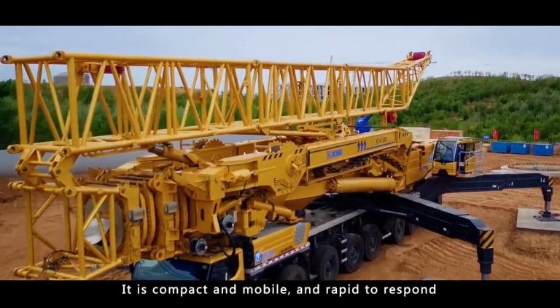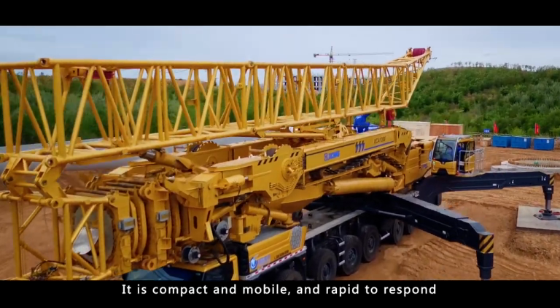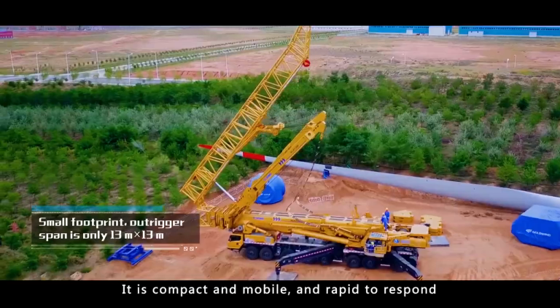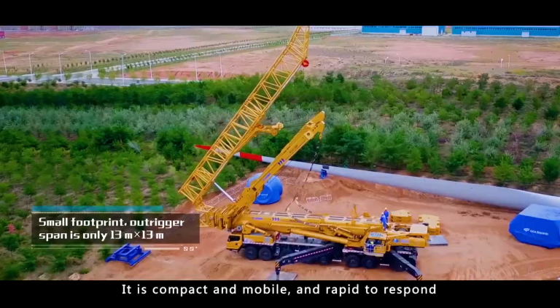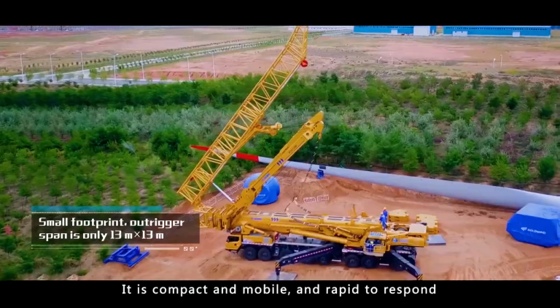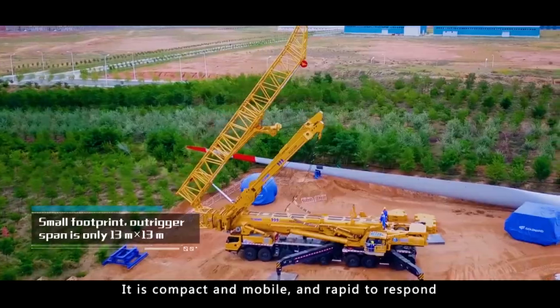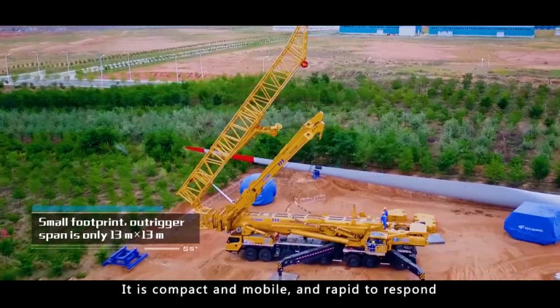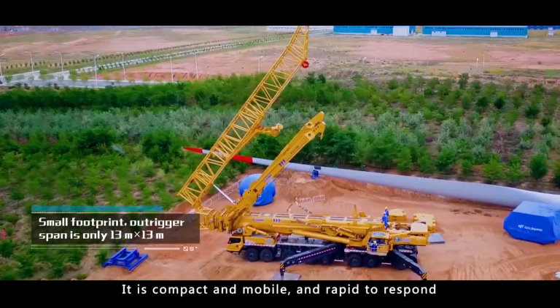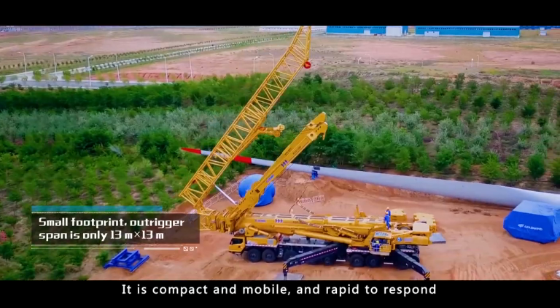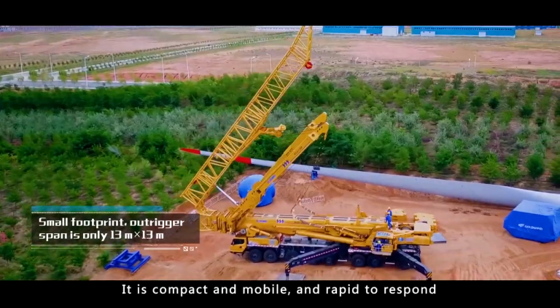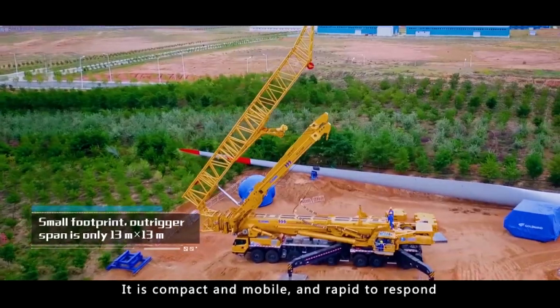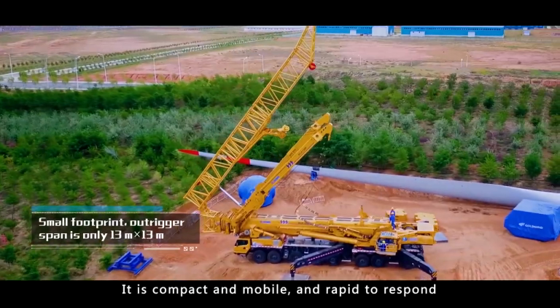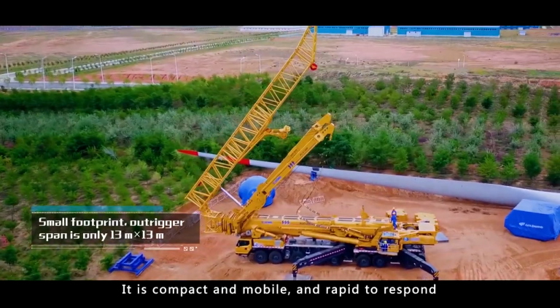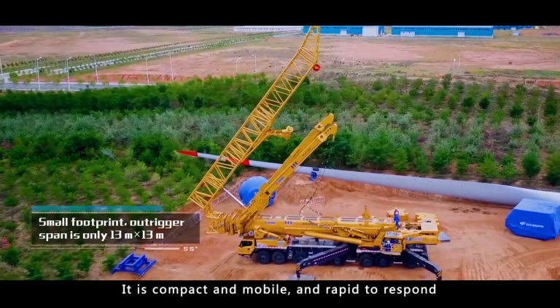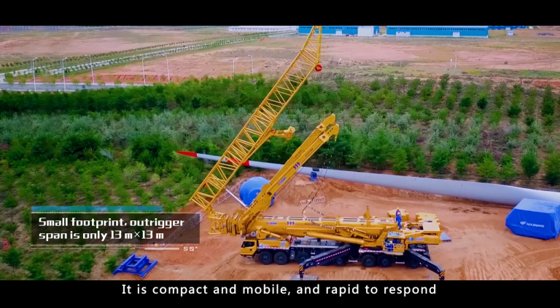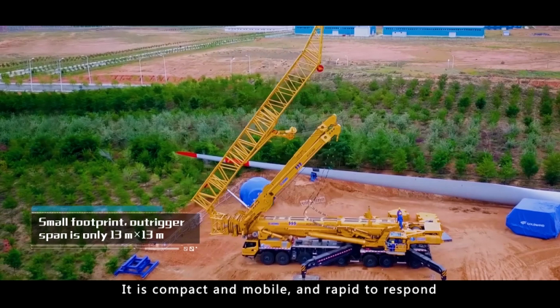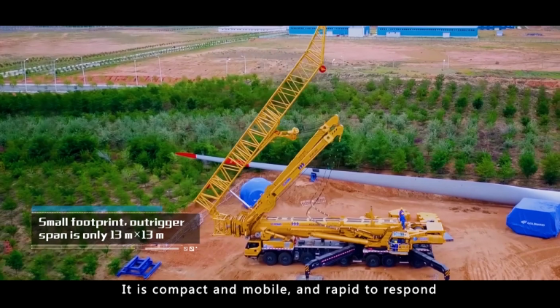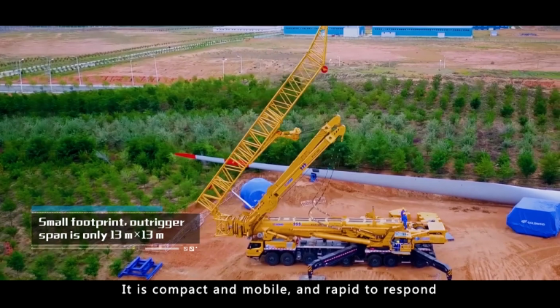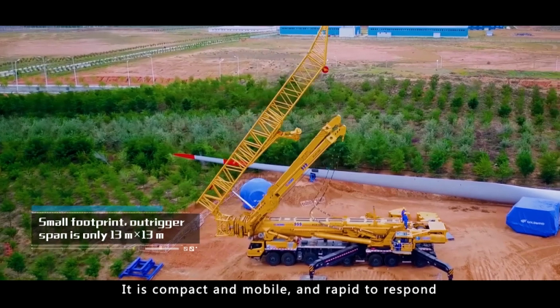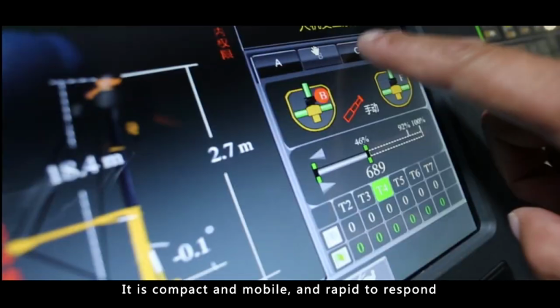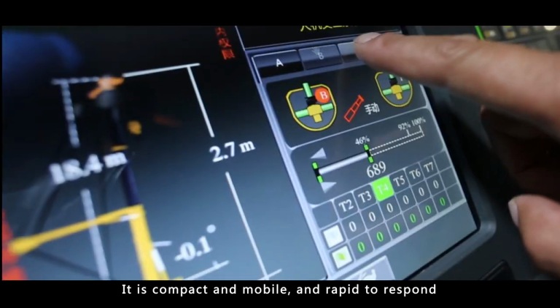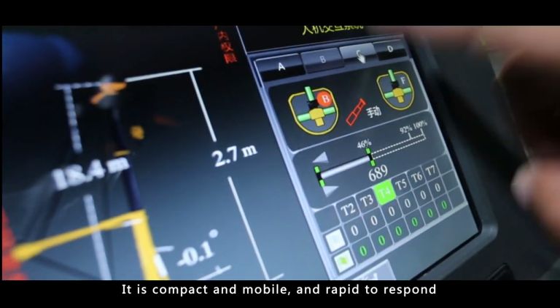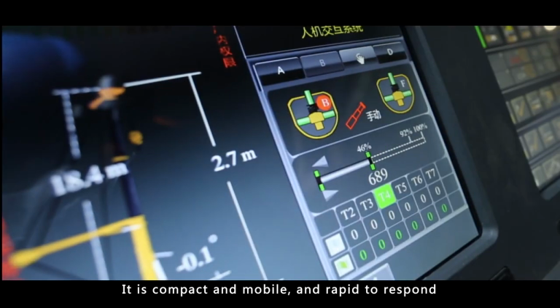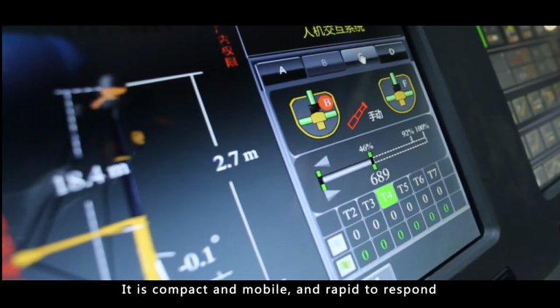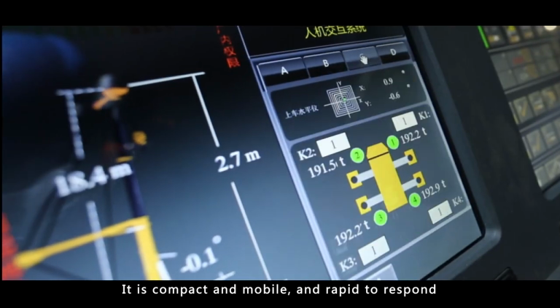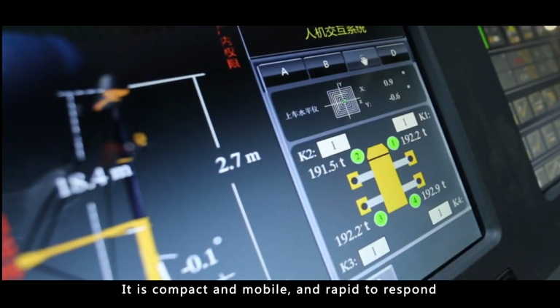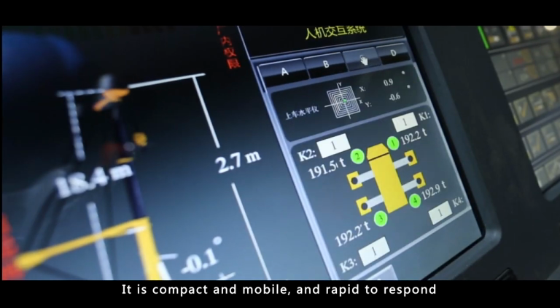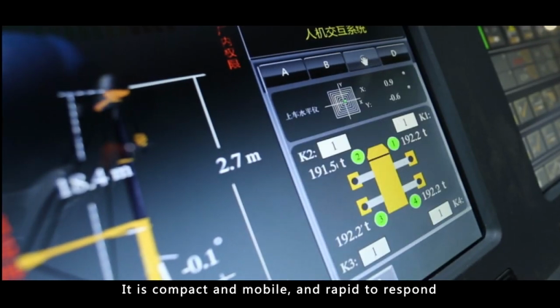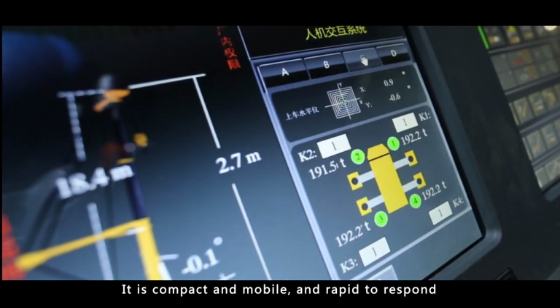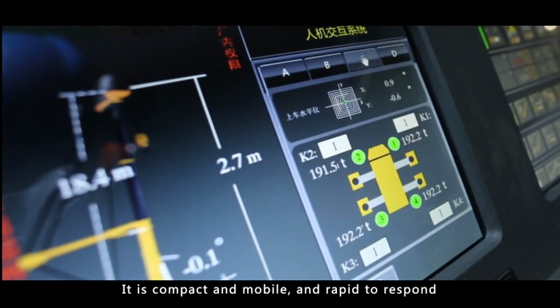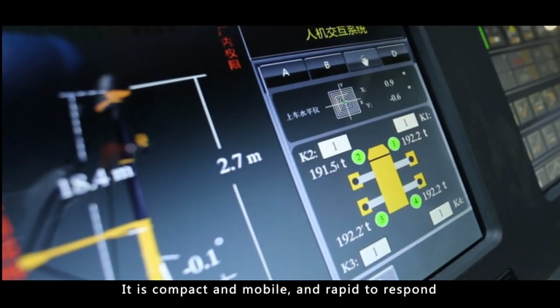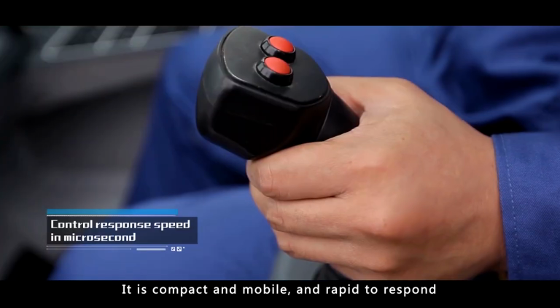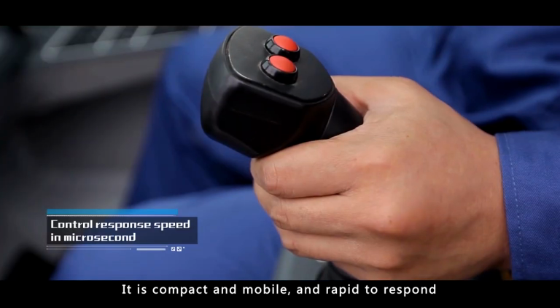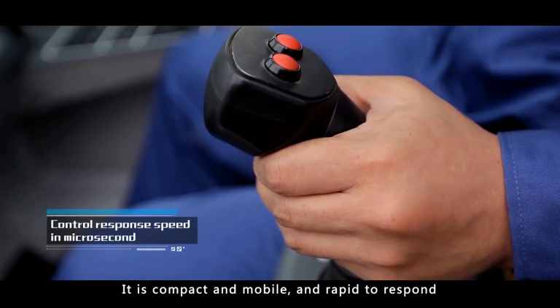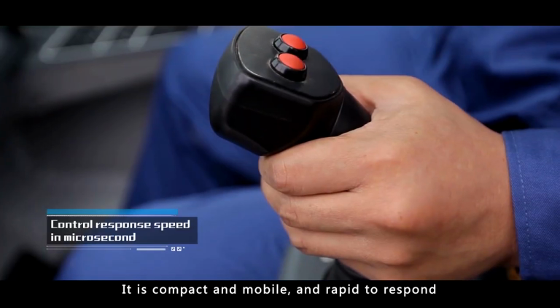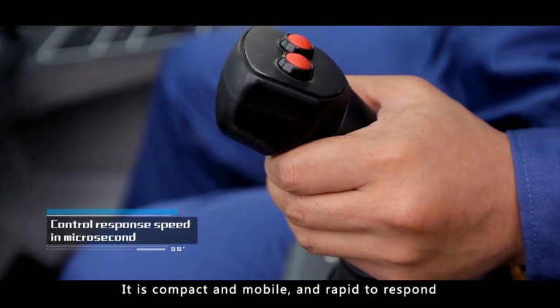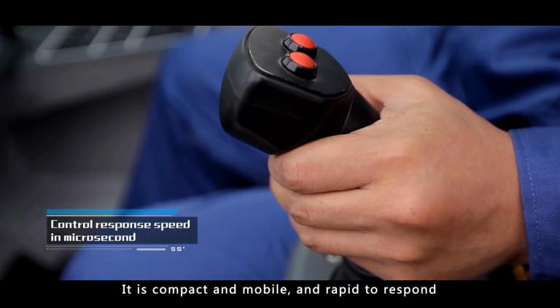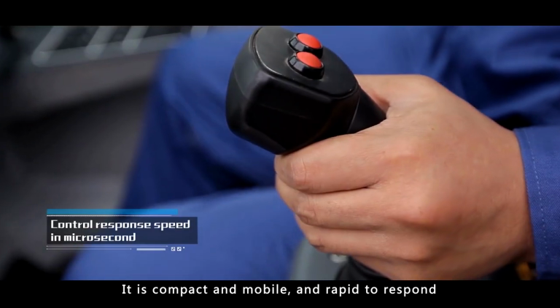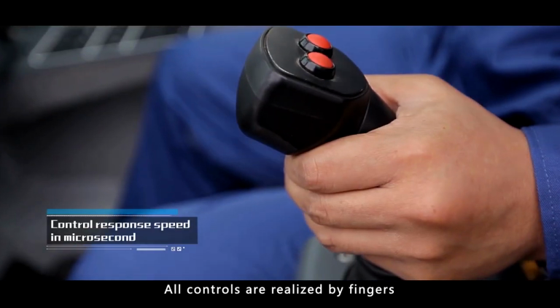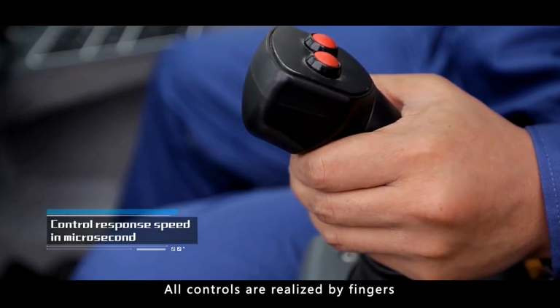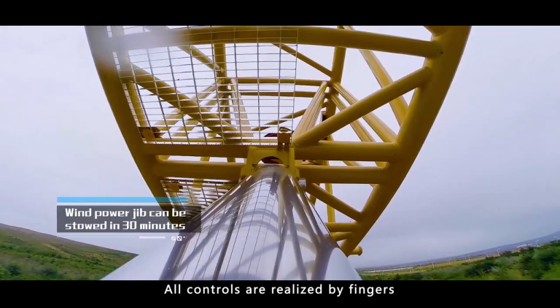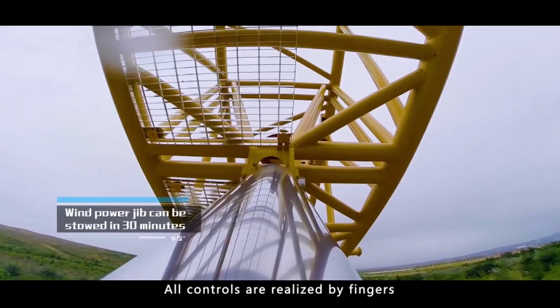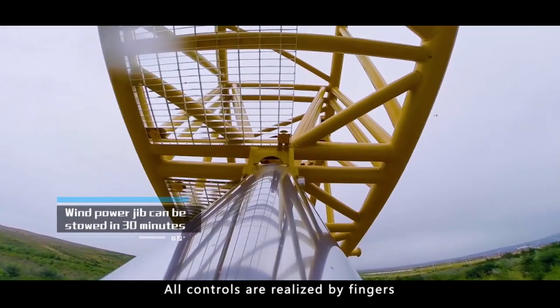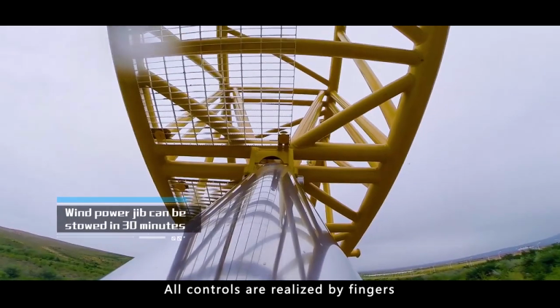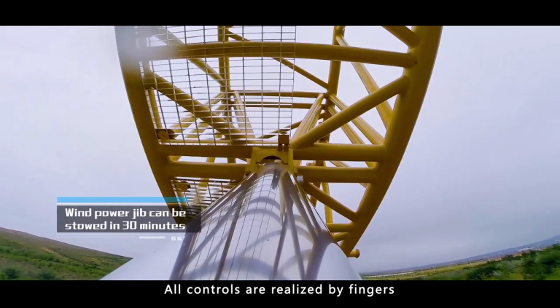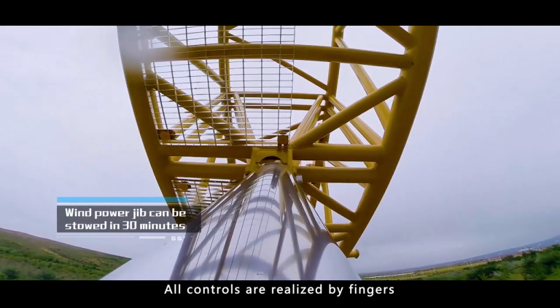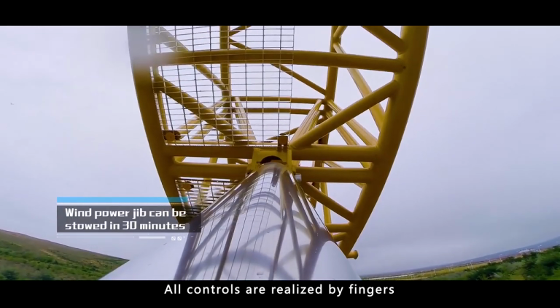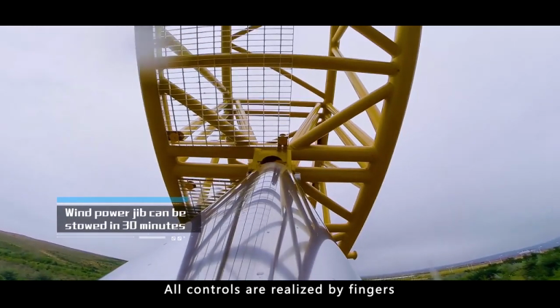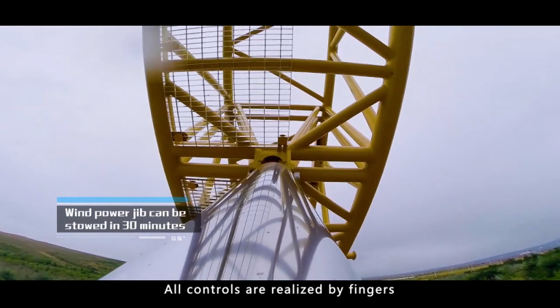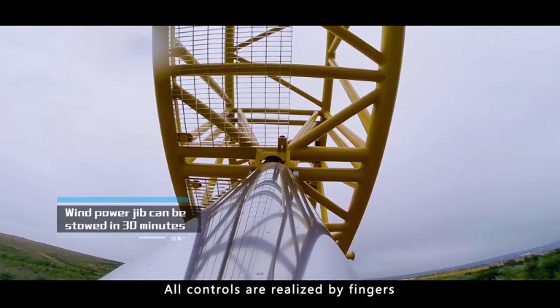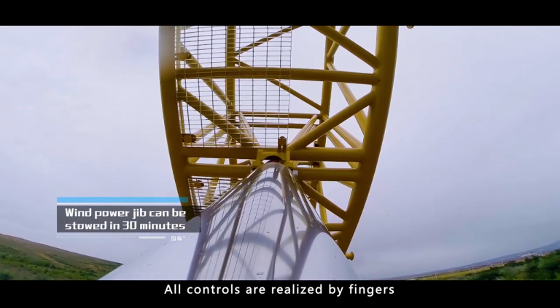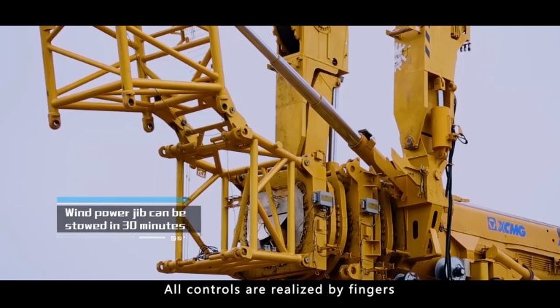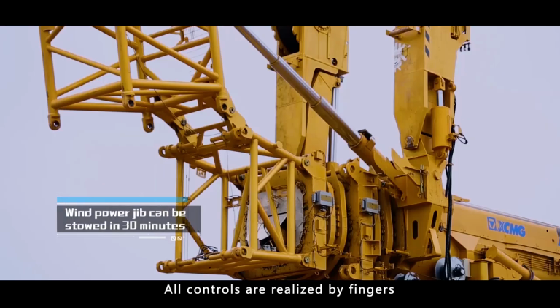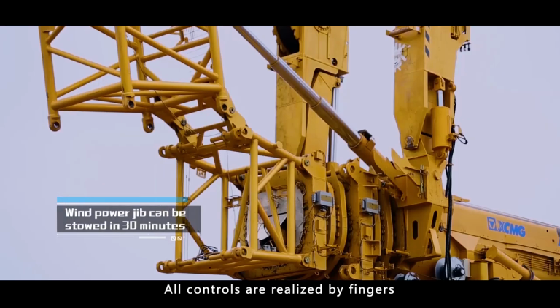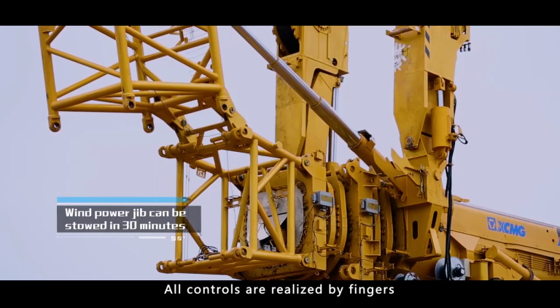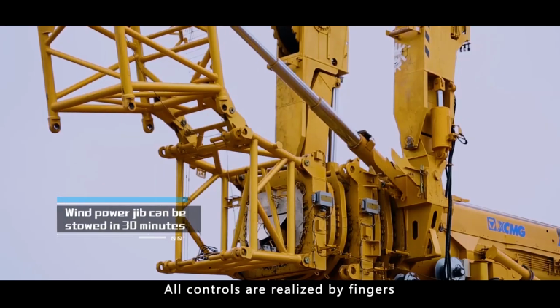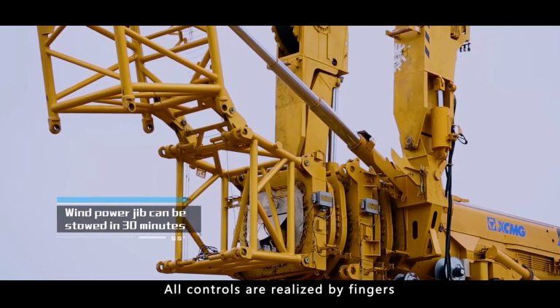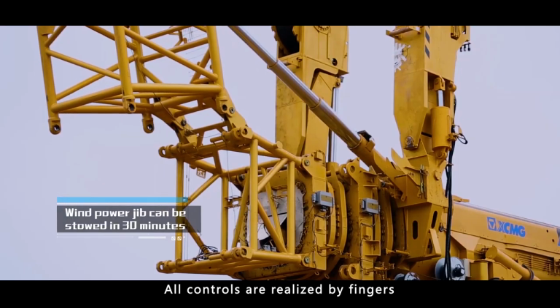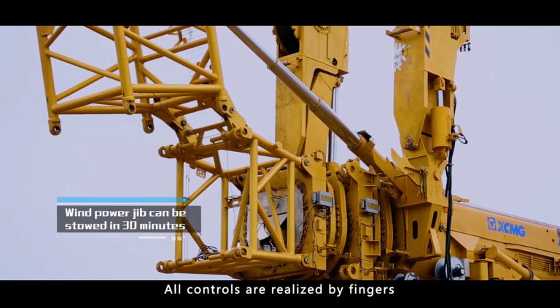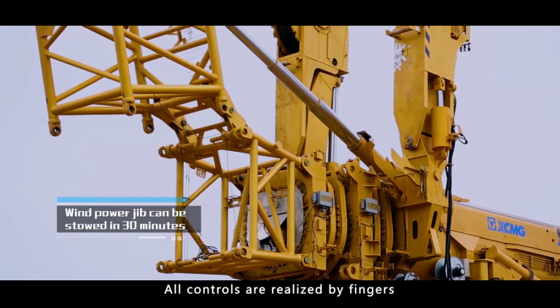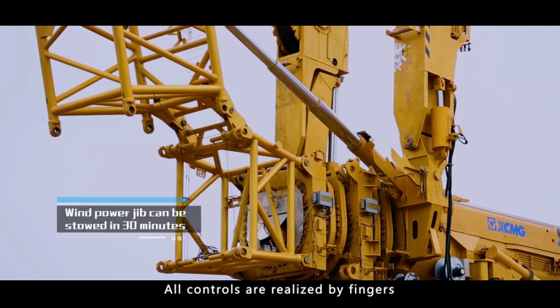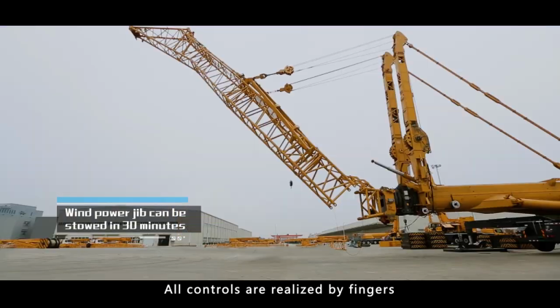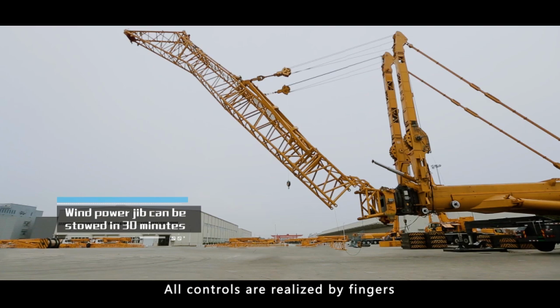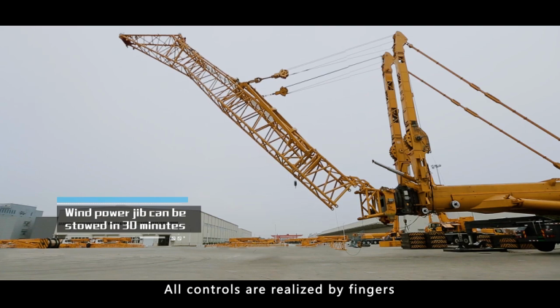It is compact and mobile and rapid to respond. All controls are realized by fingers.